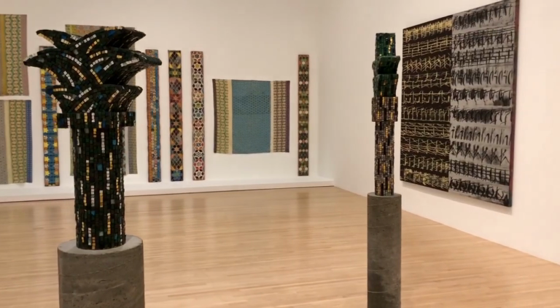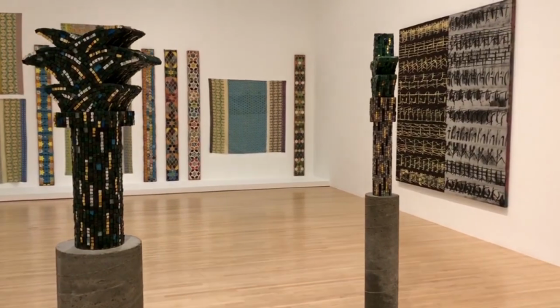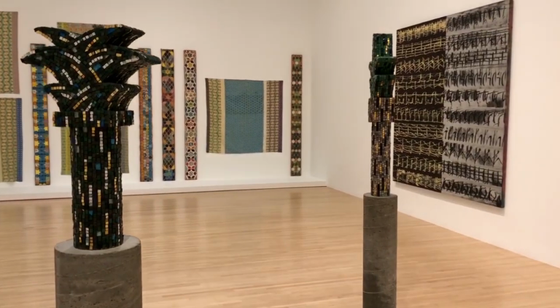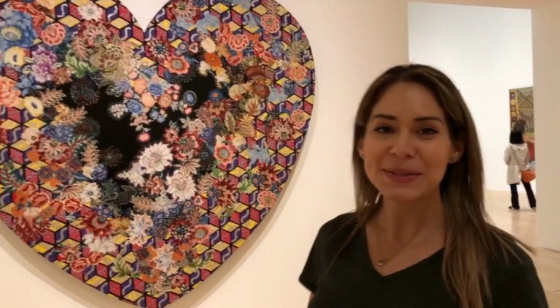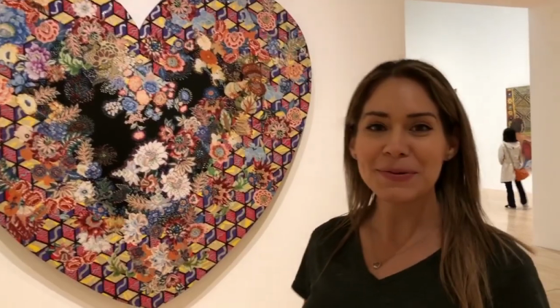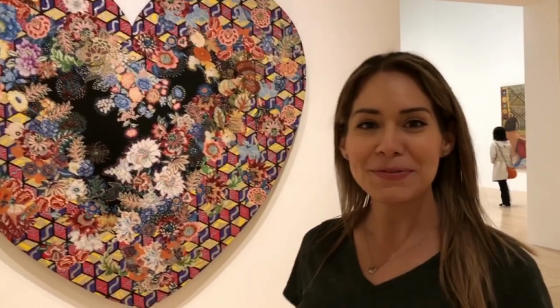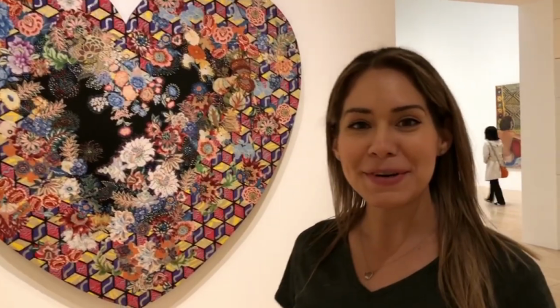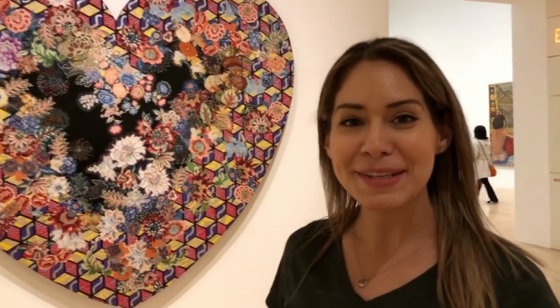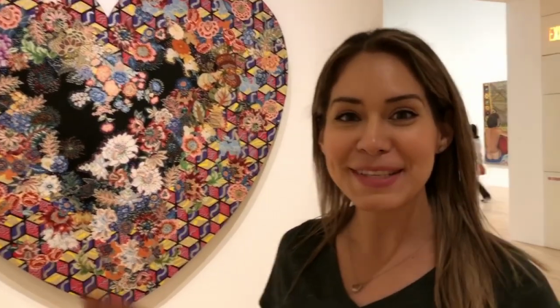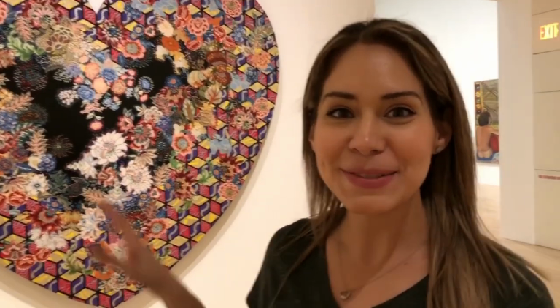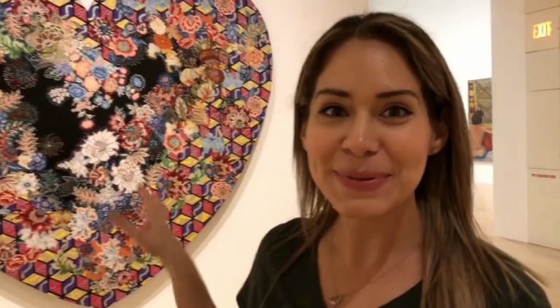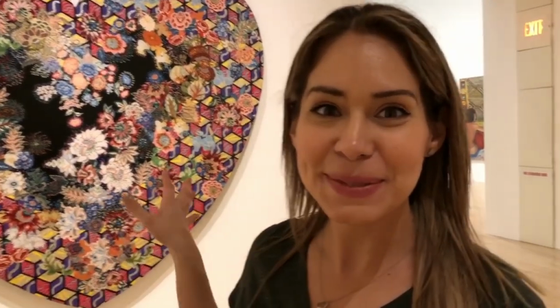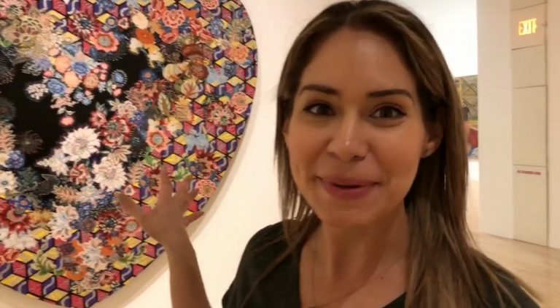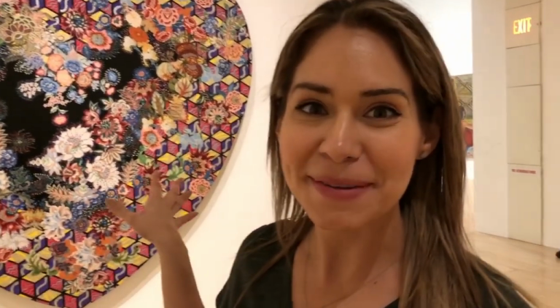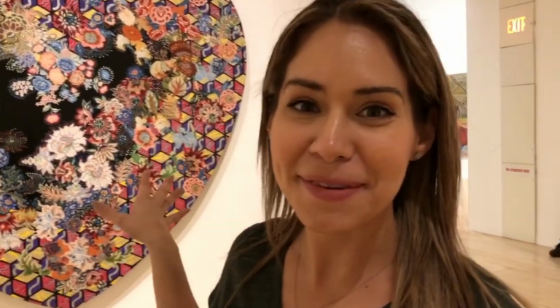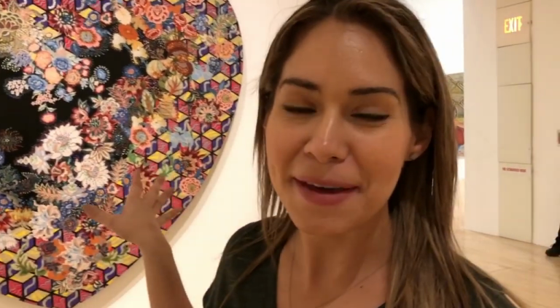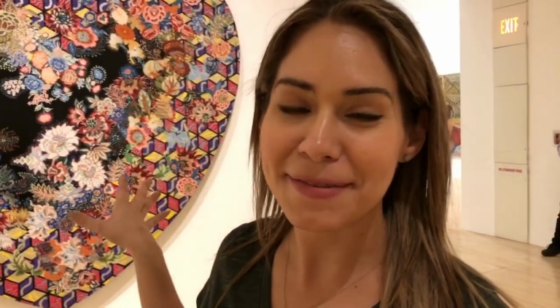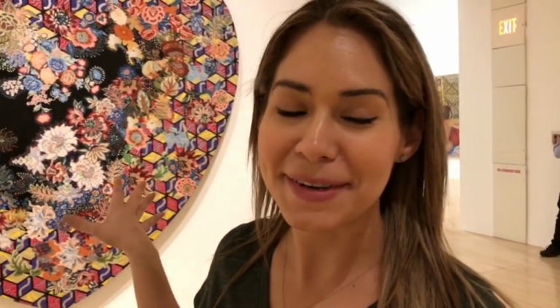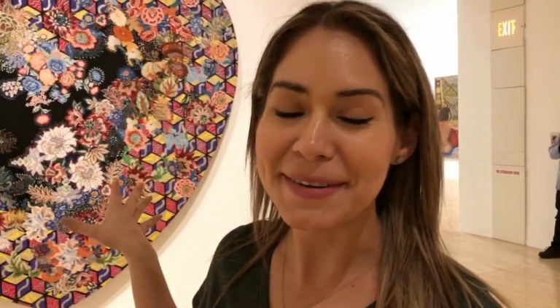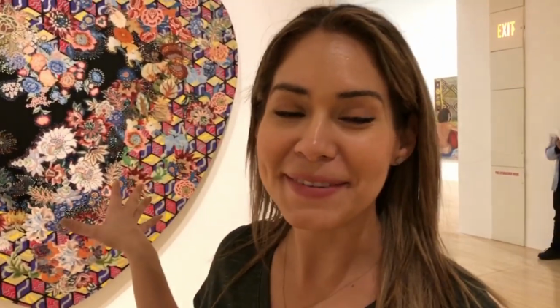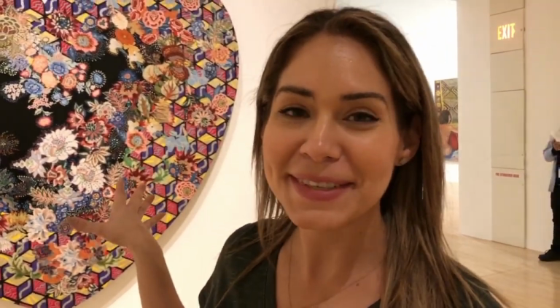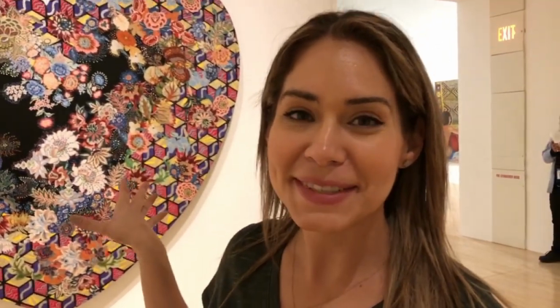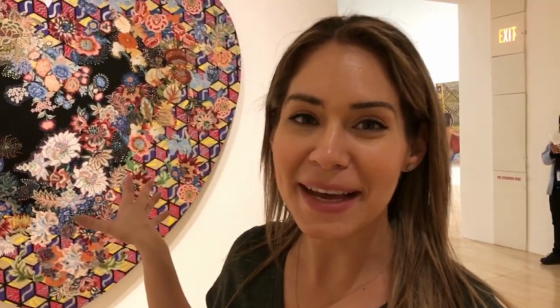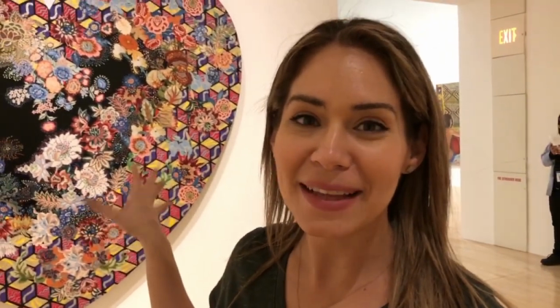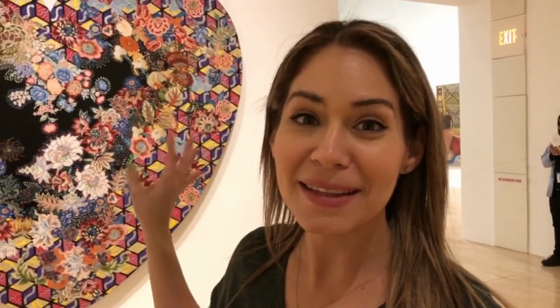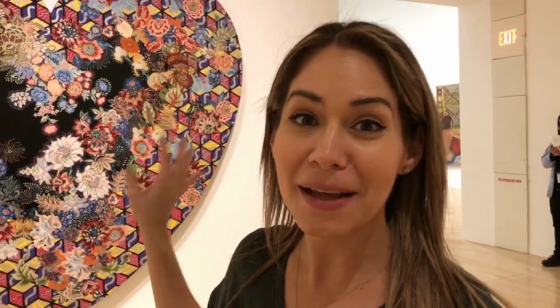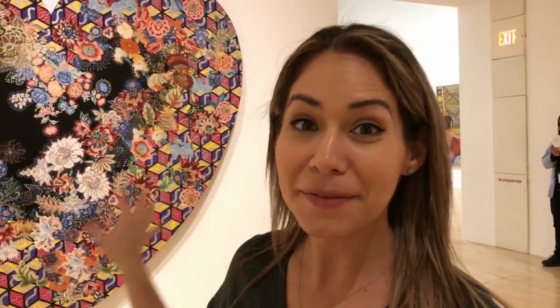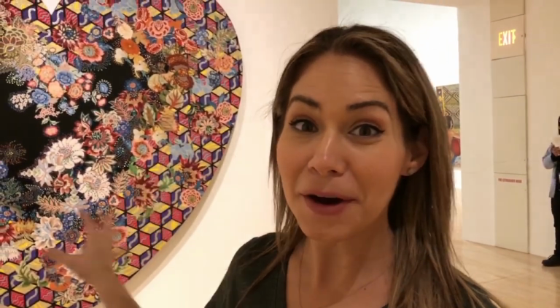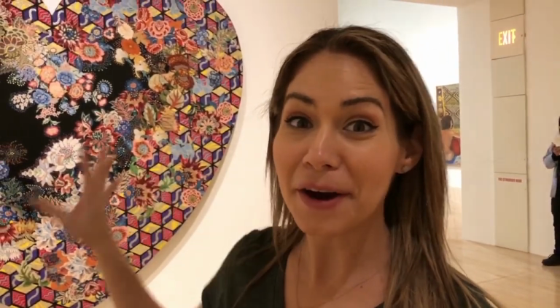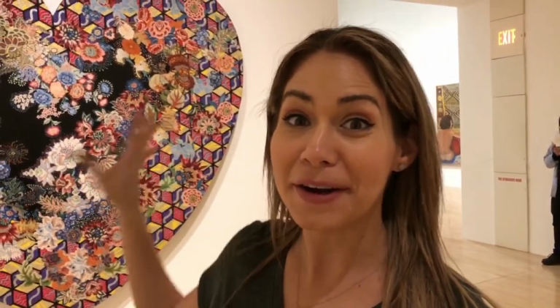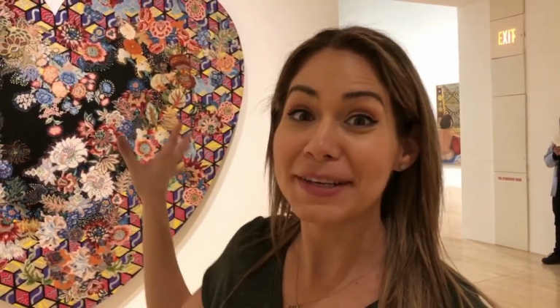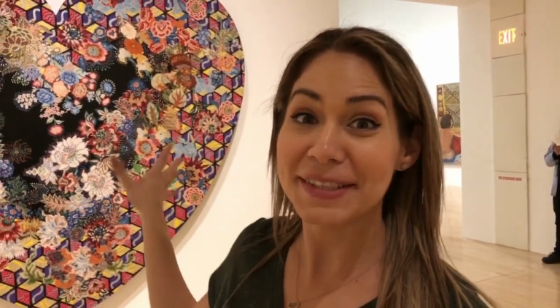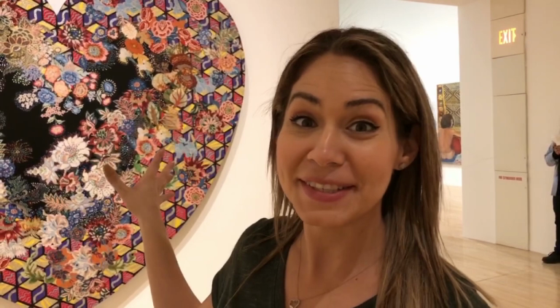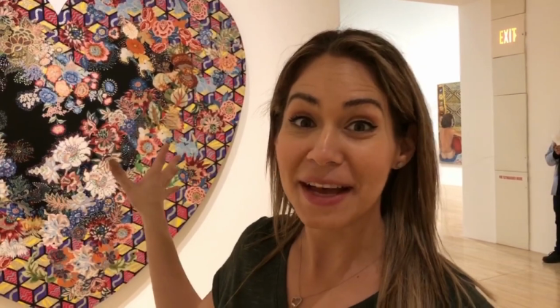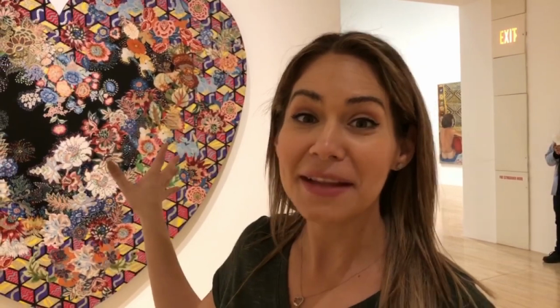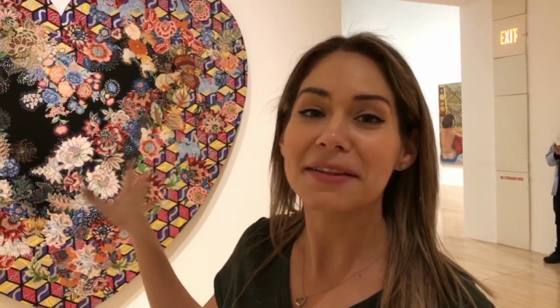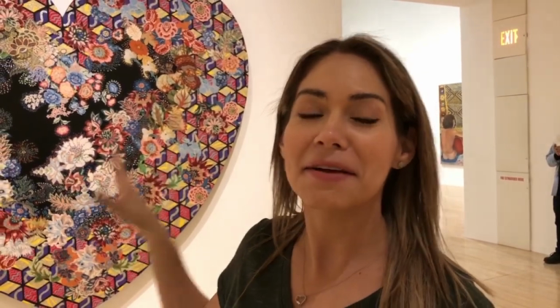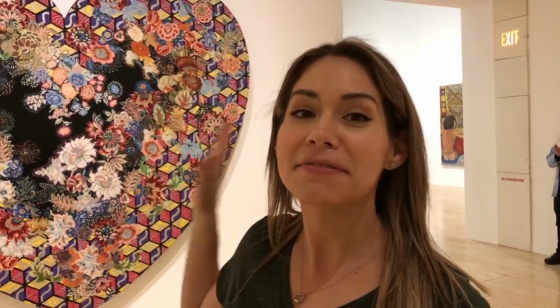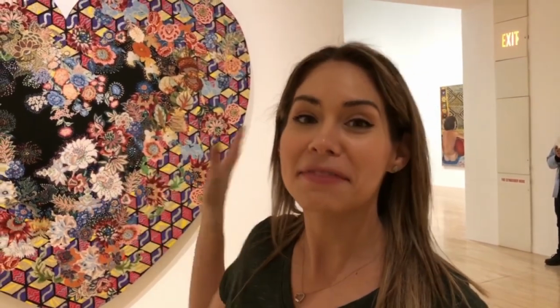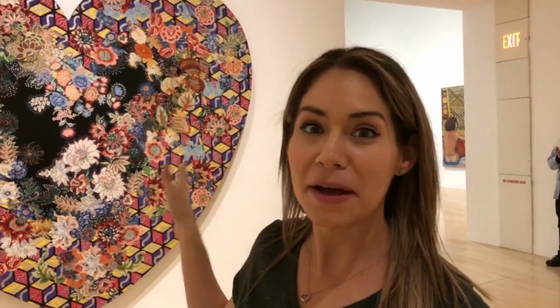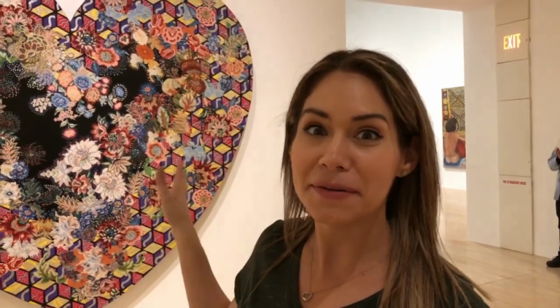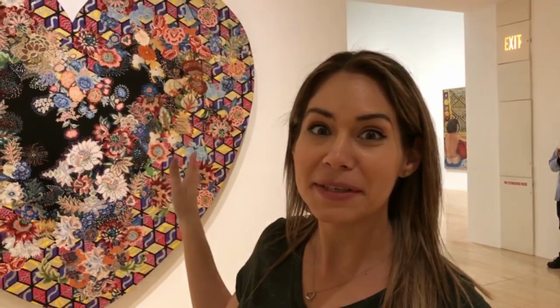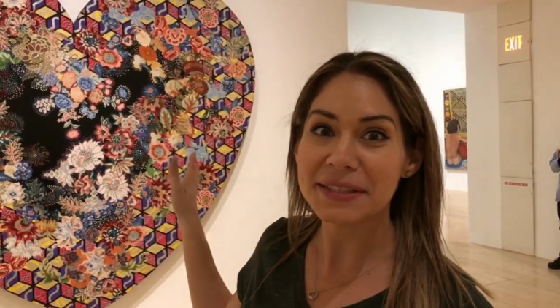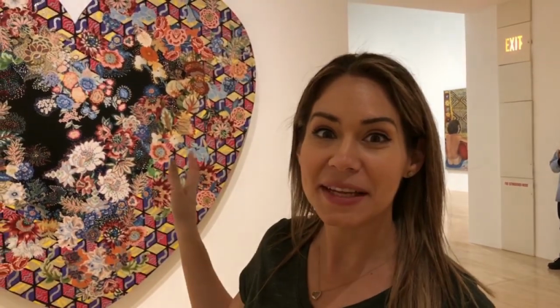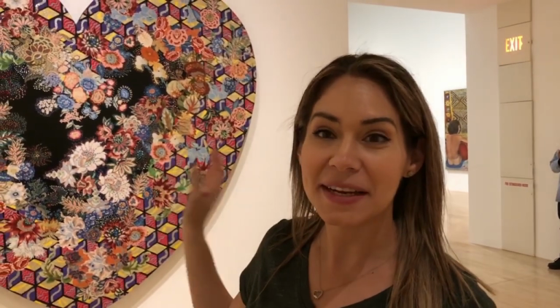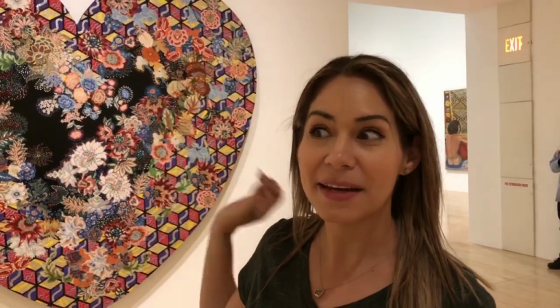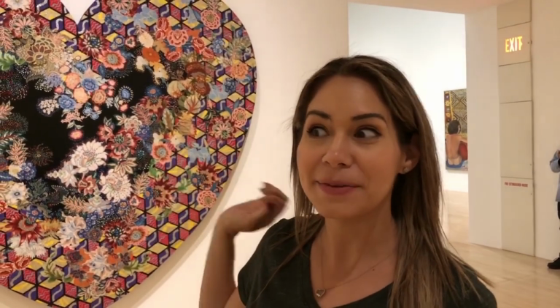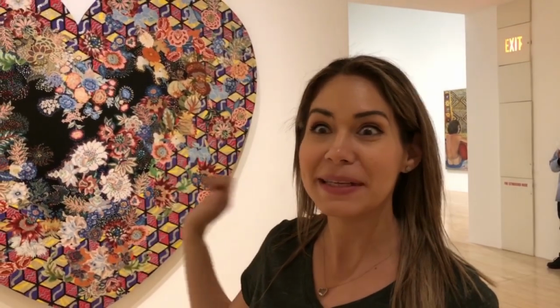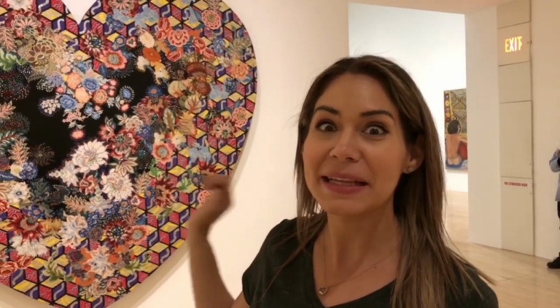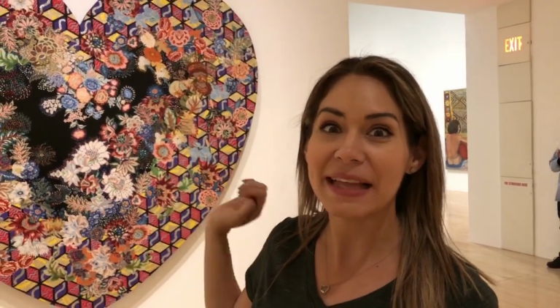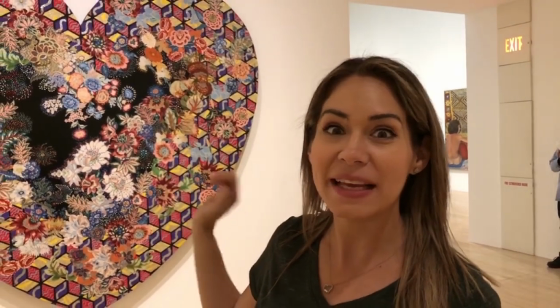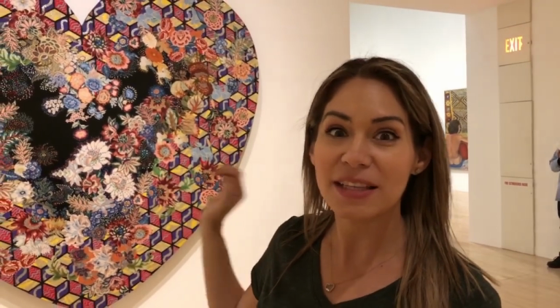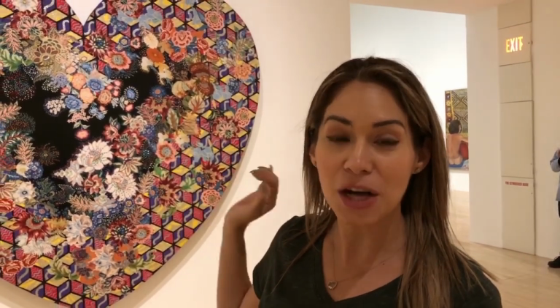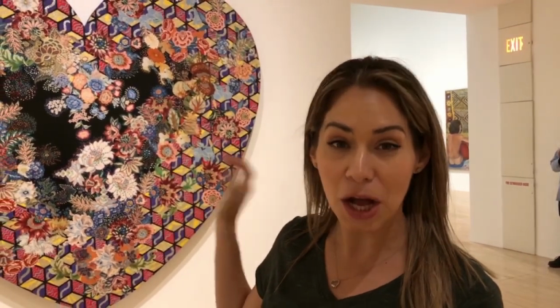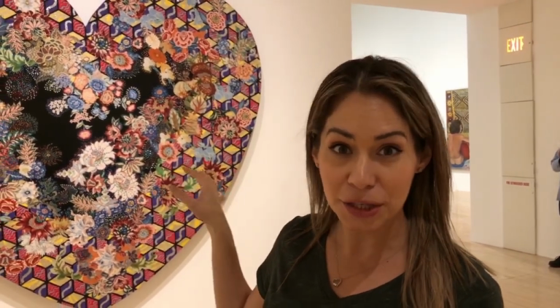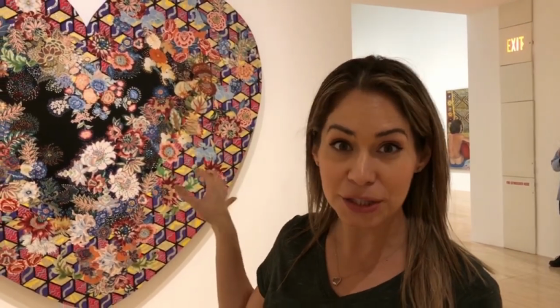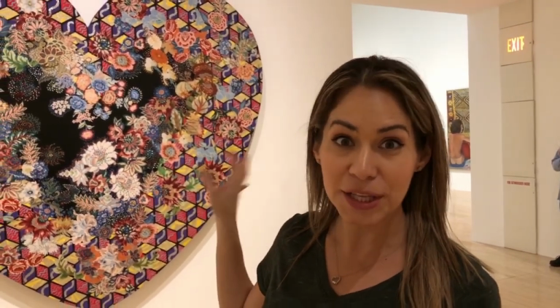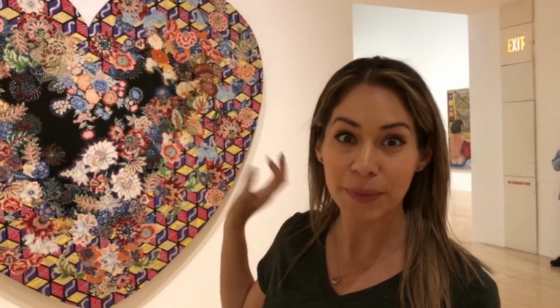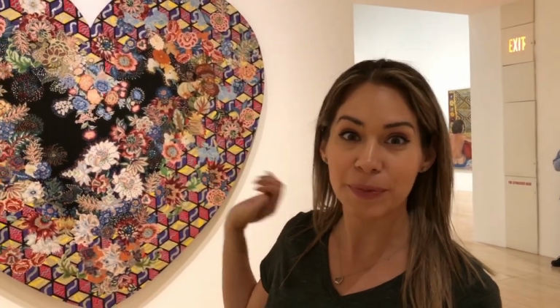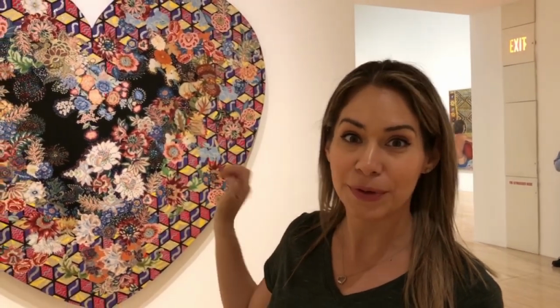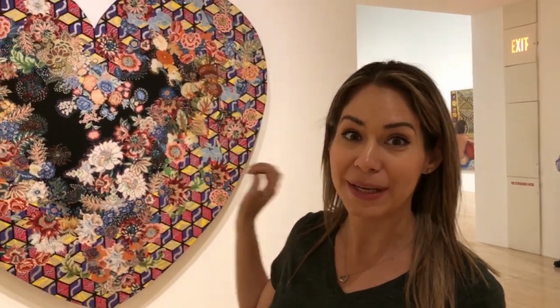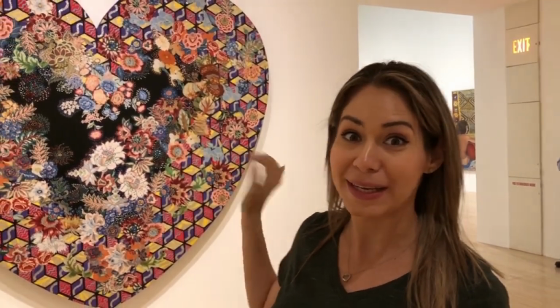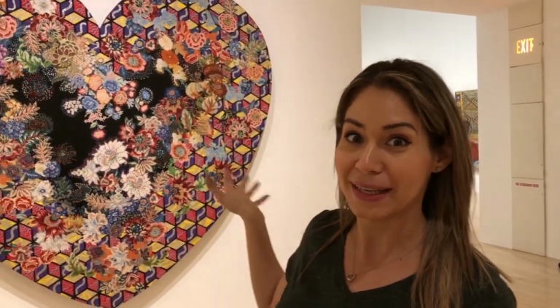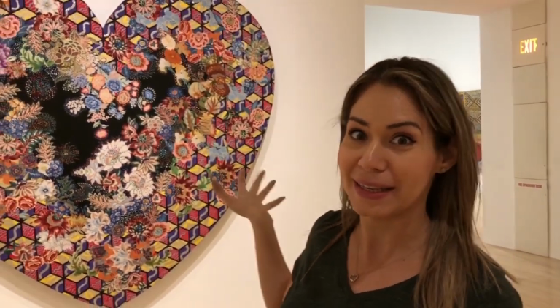So far, this one's my favorite because I love hearts, I love flowers, and I really like the colors they put in it.